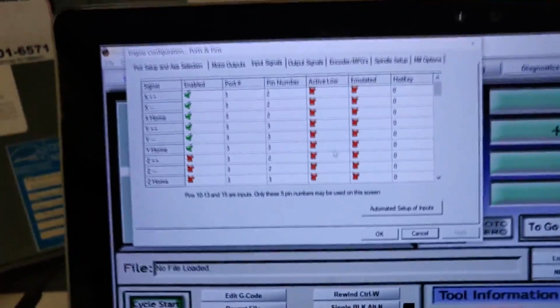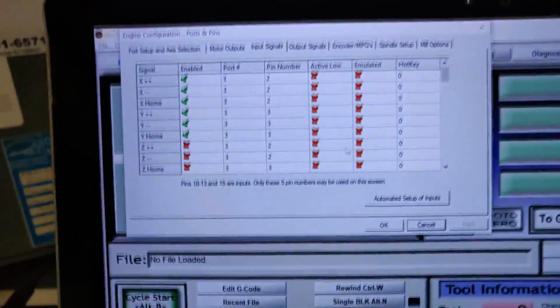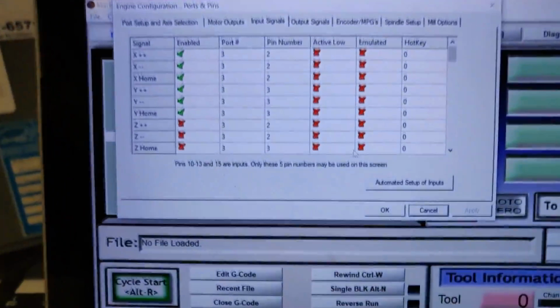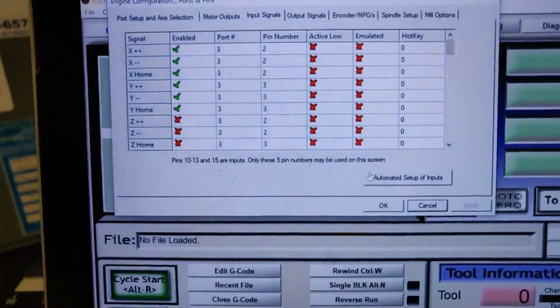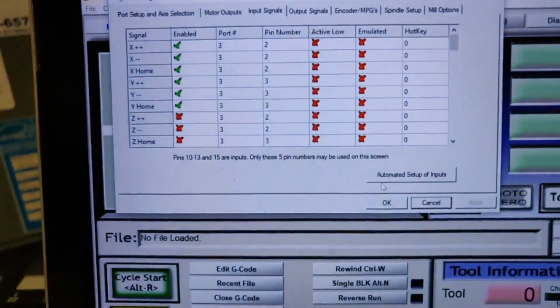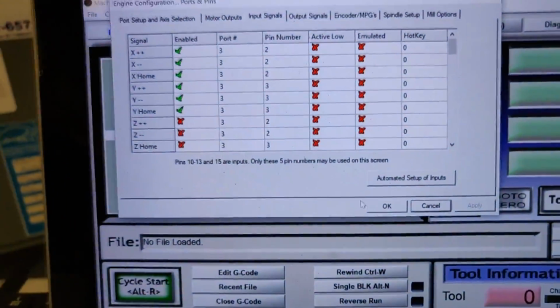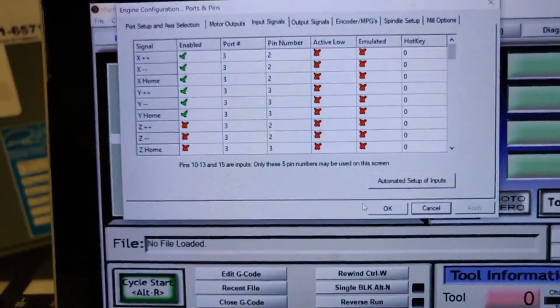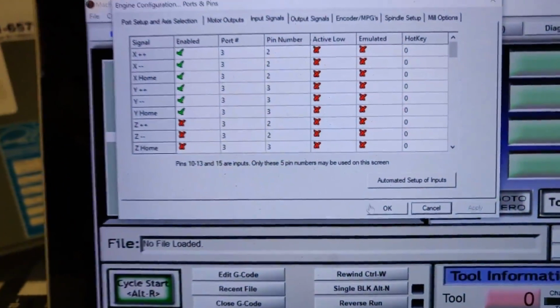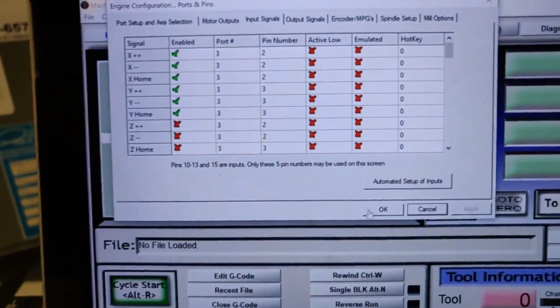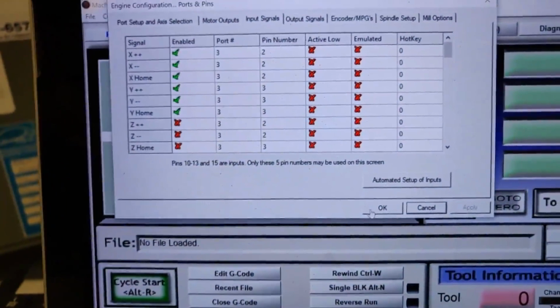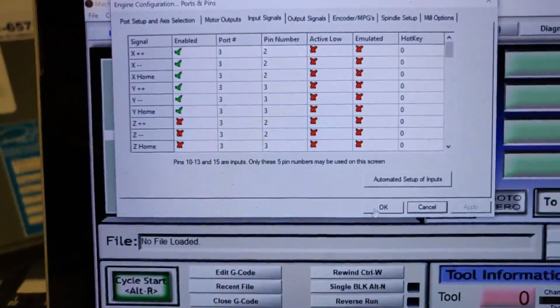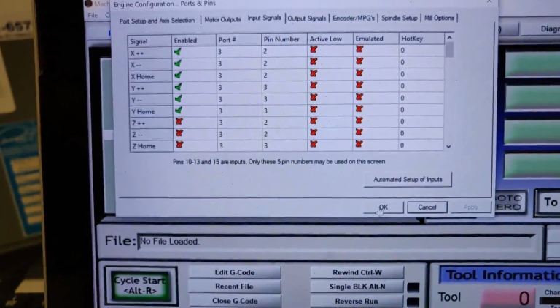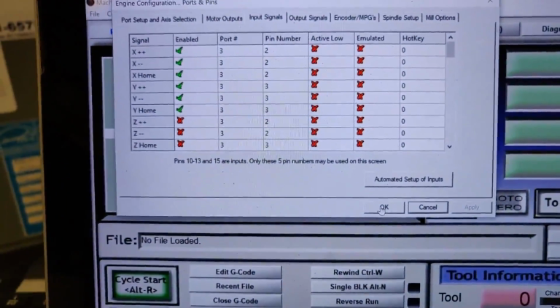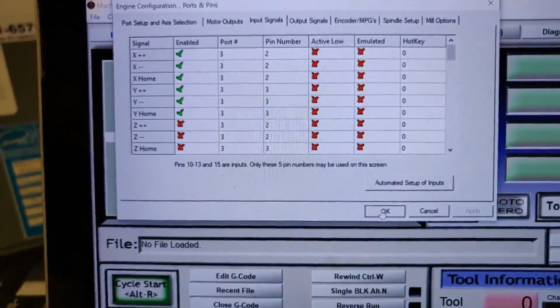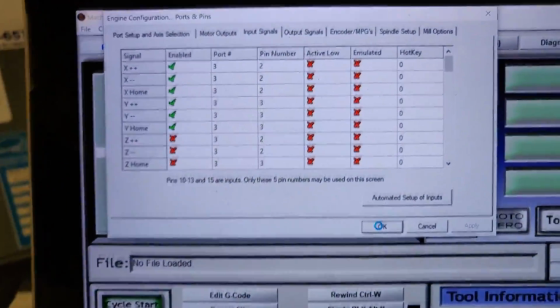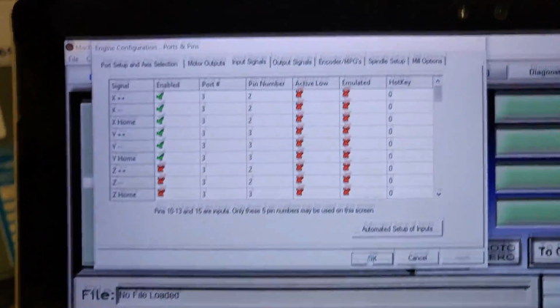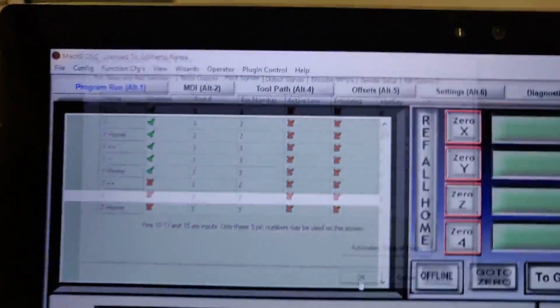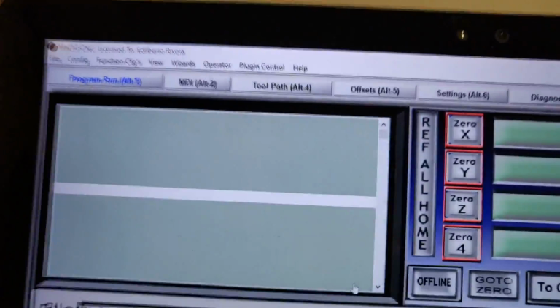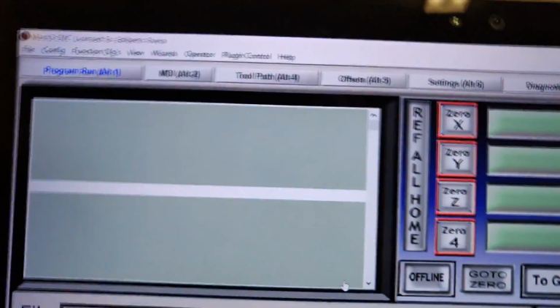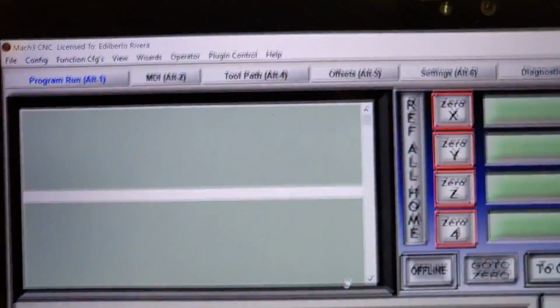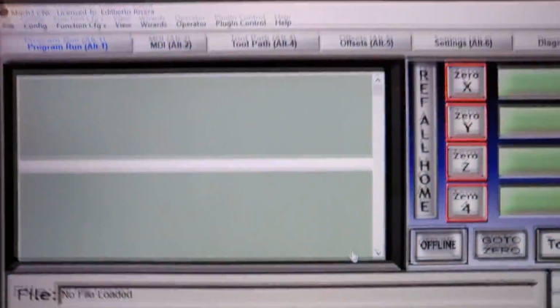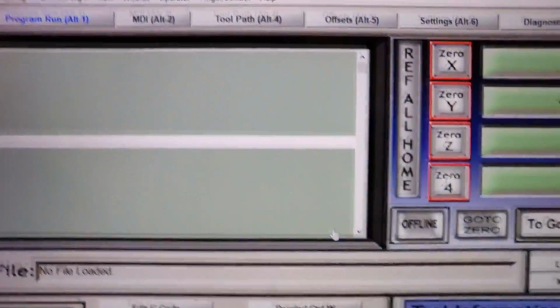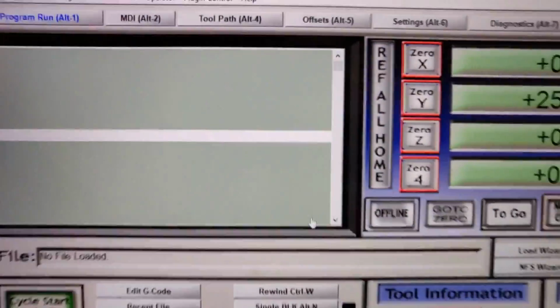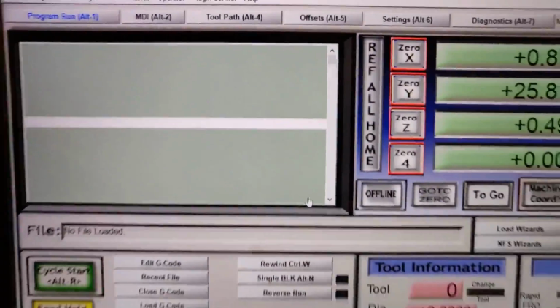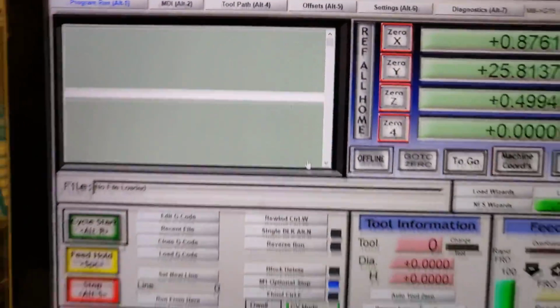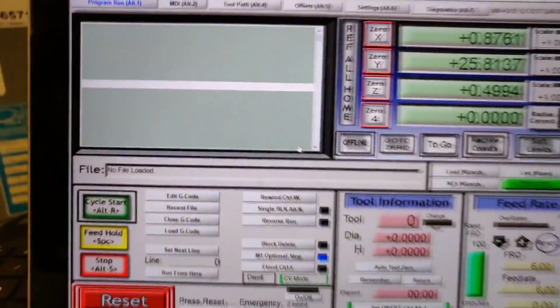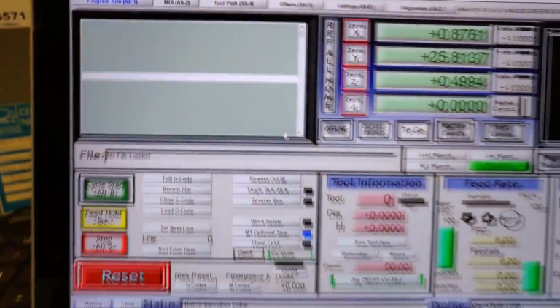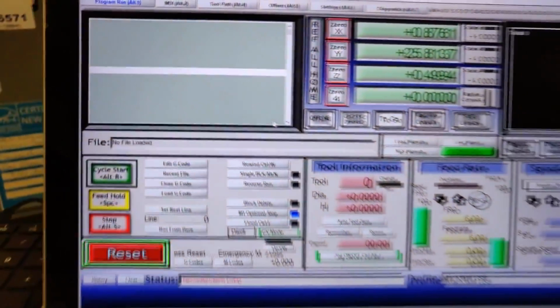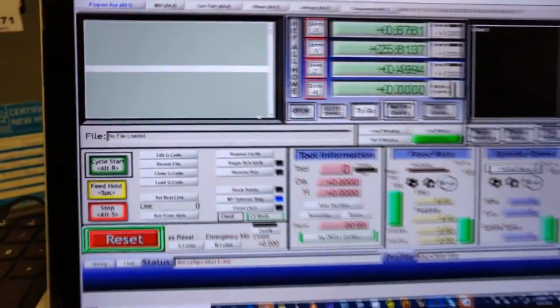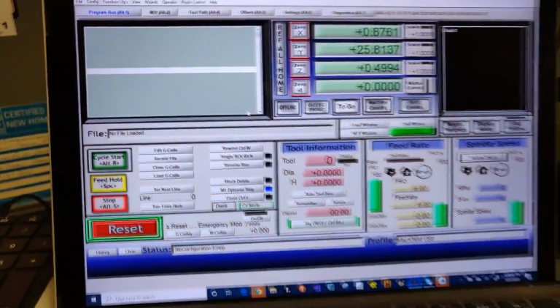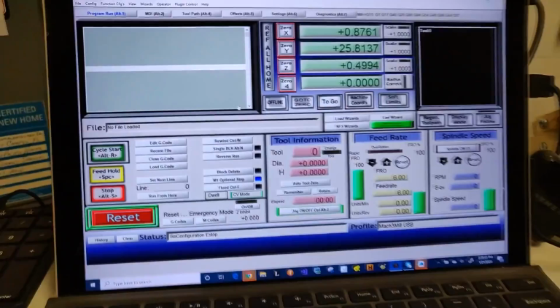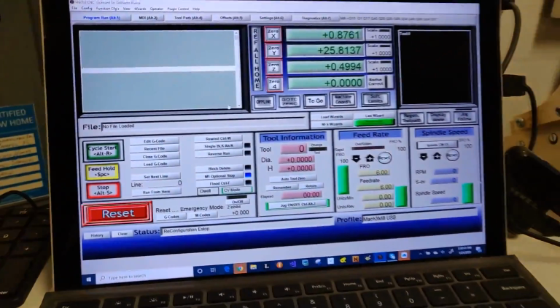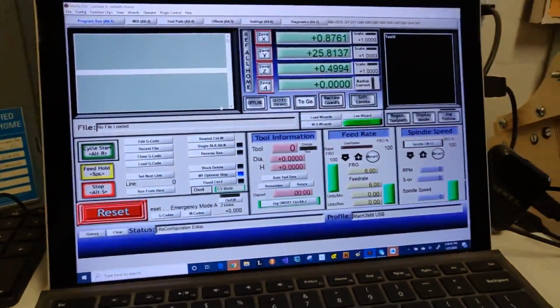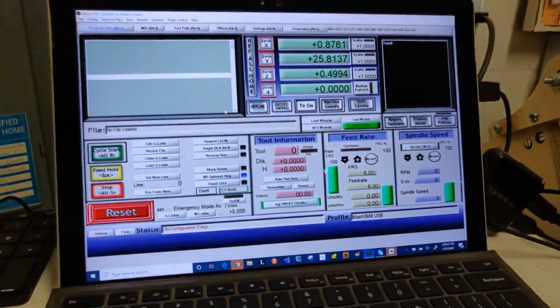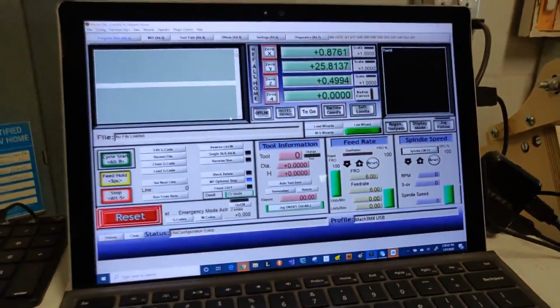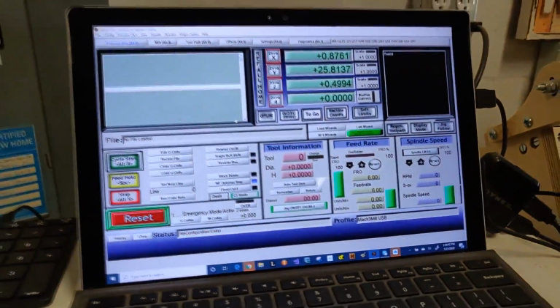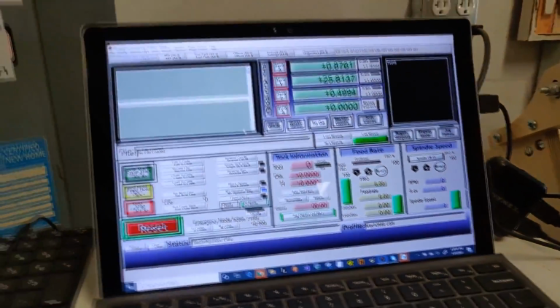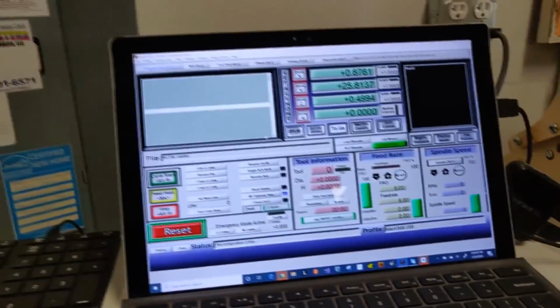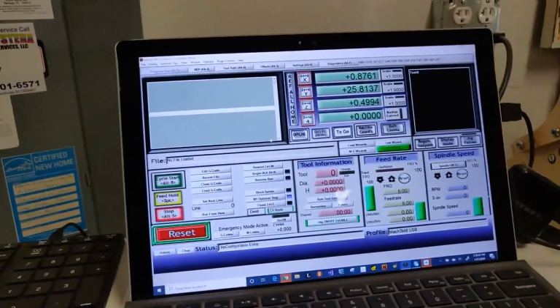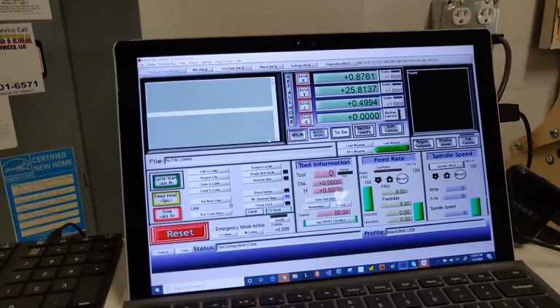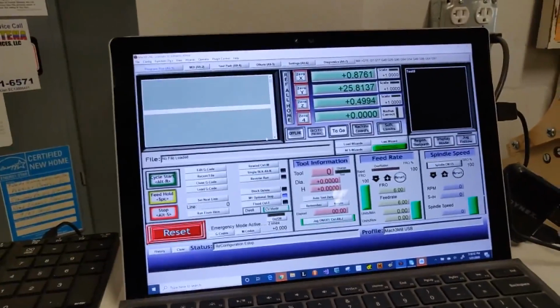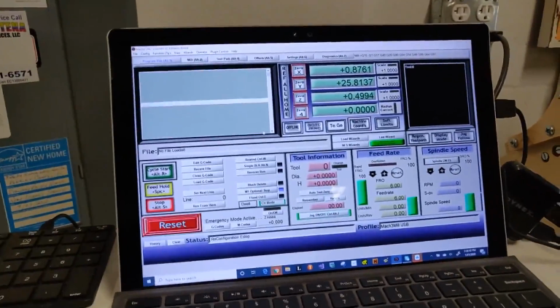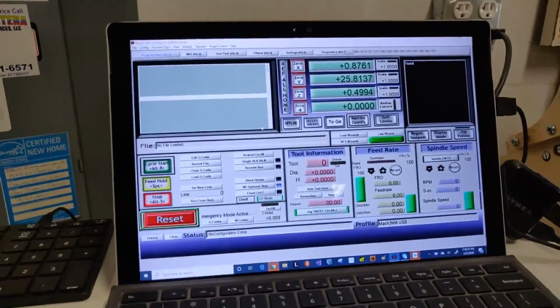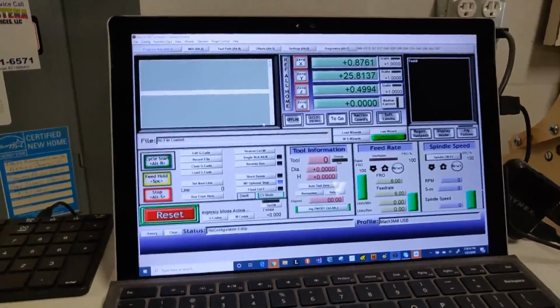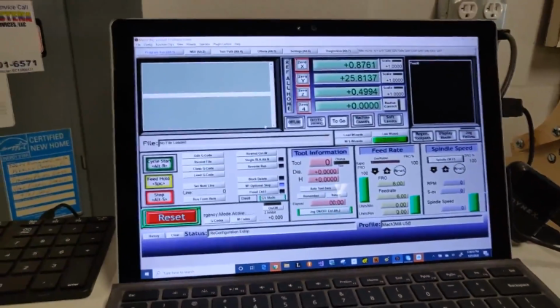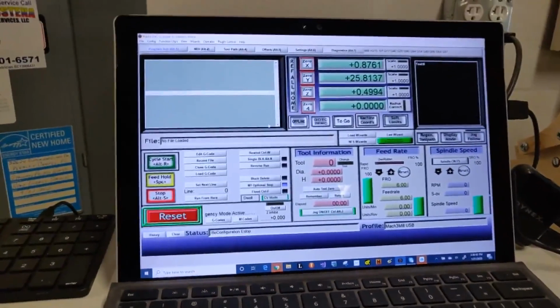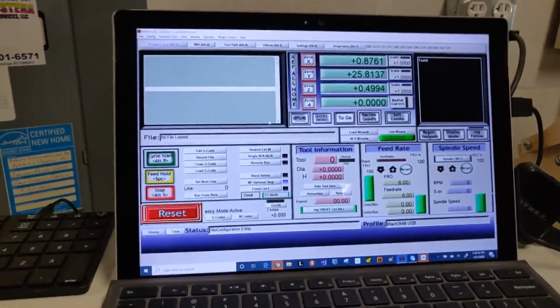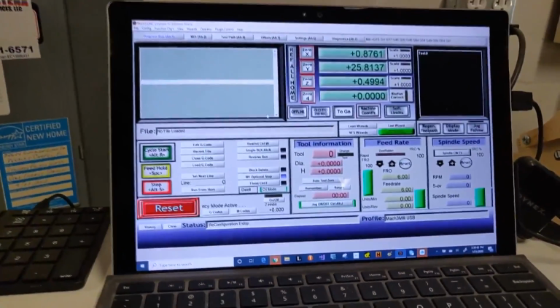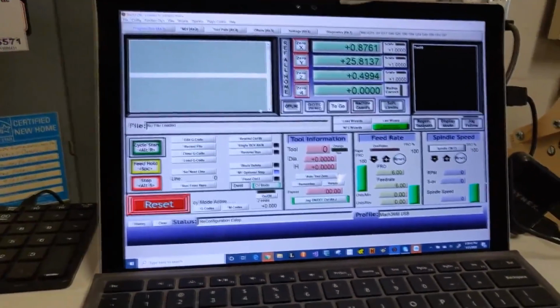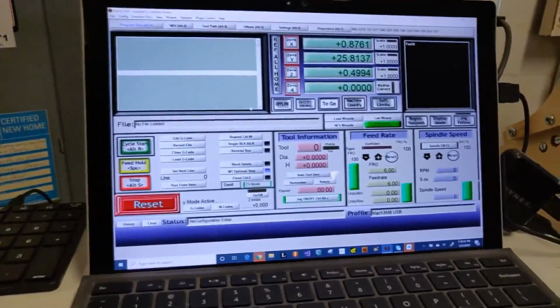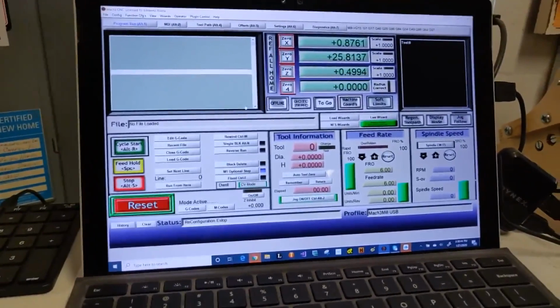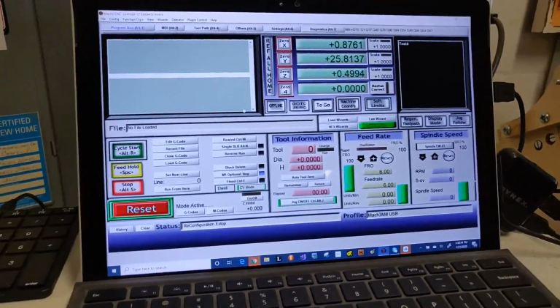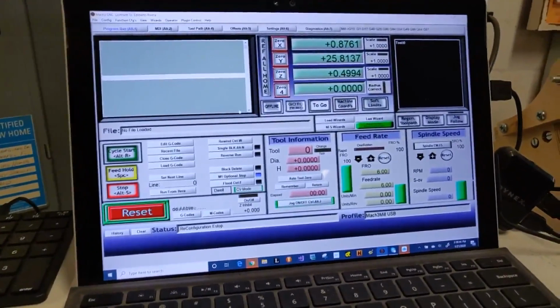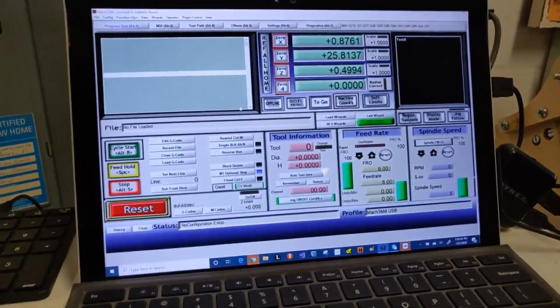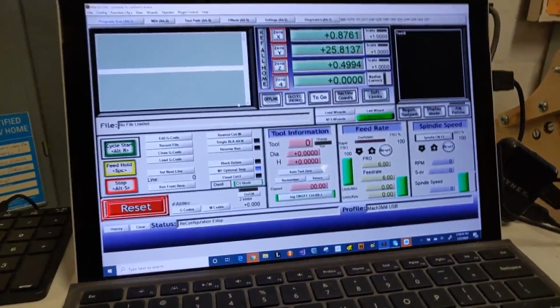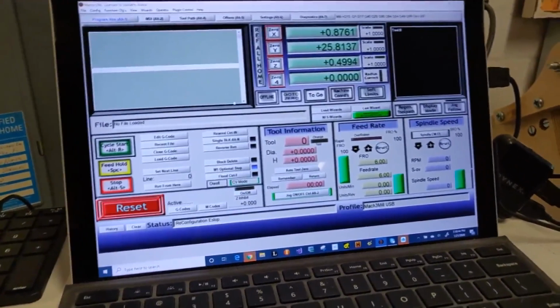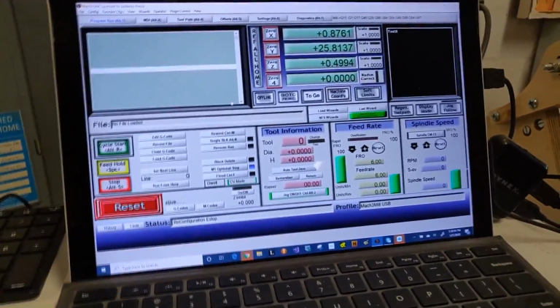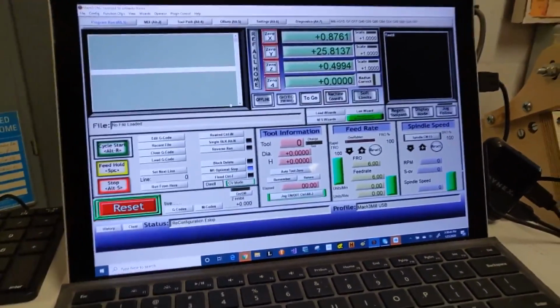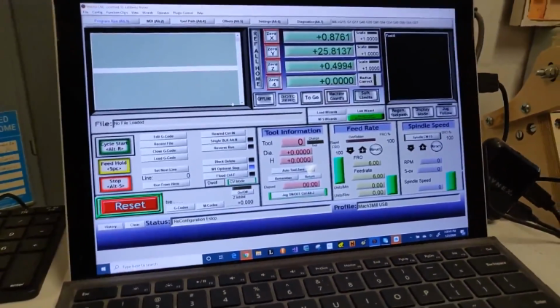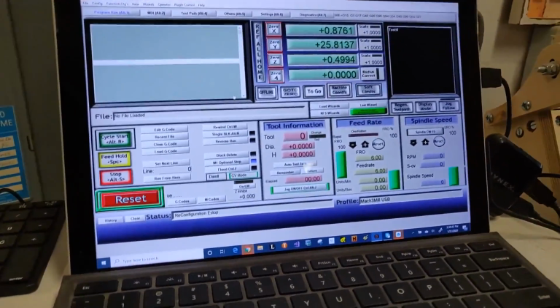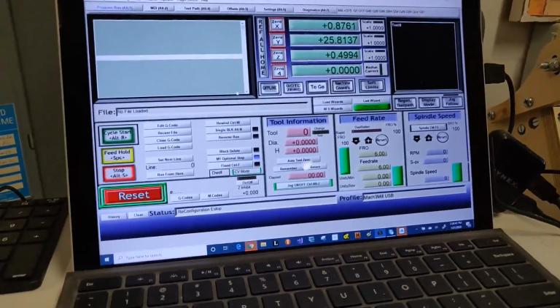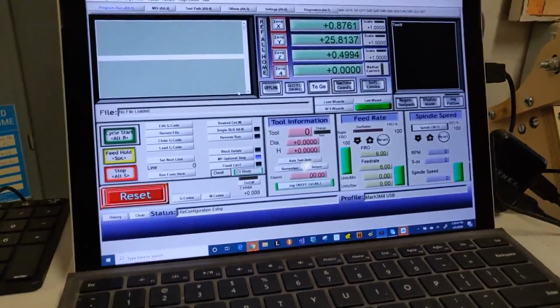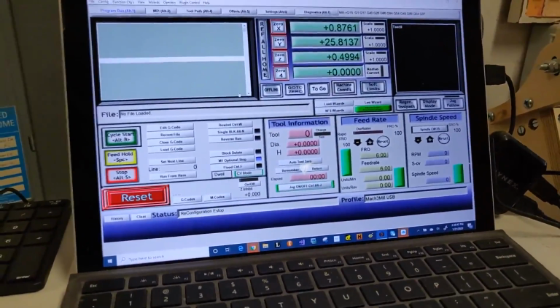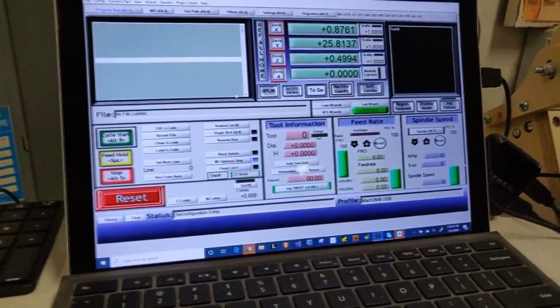Press OK — I think that's pretty much it. If you need to see anything else, let me know. Thanks.